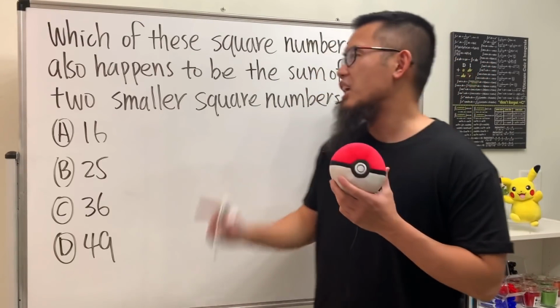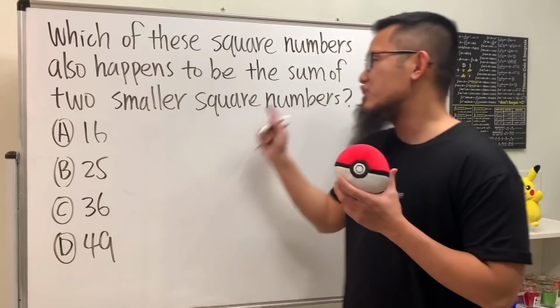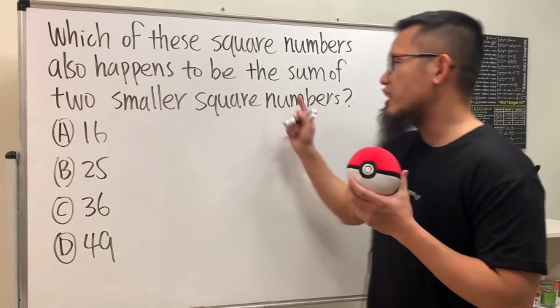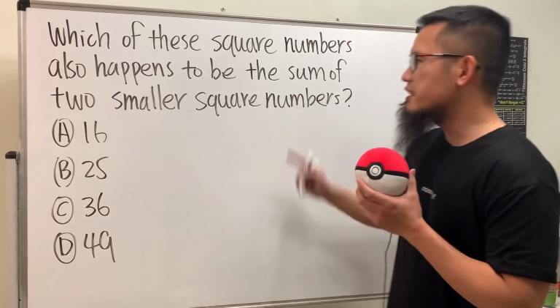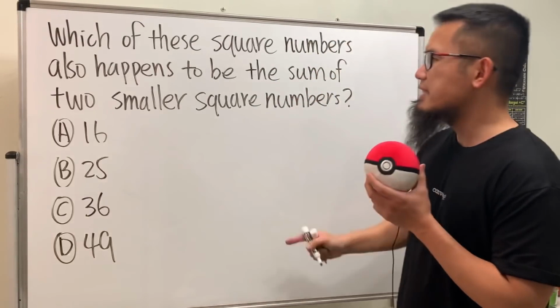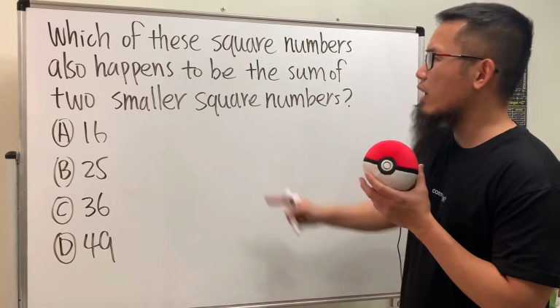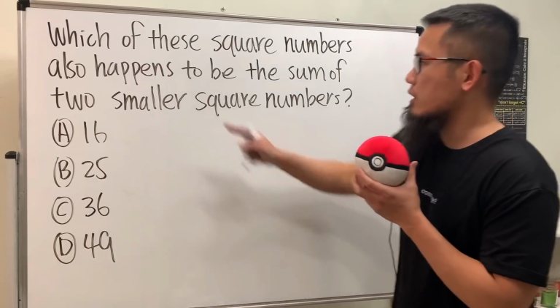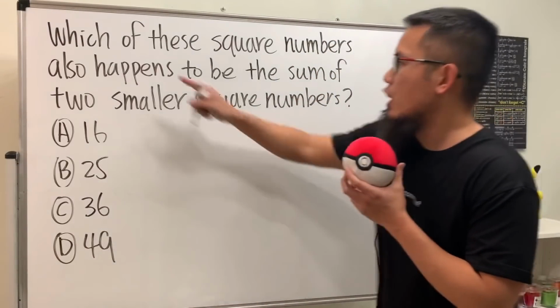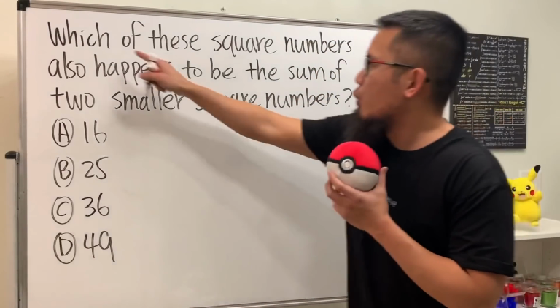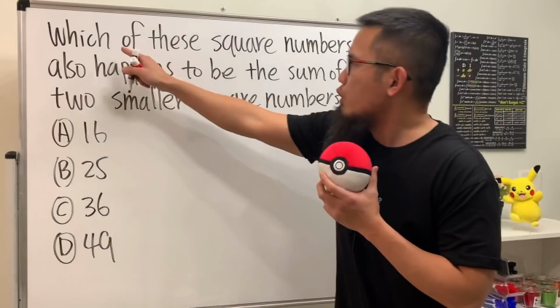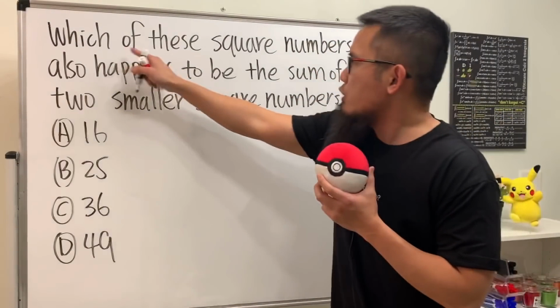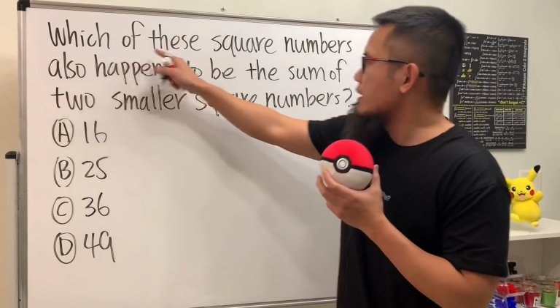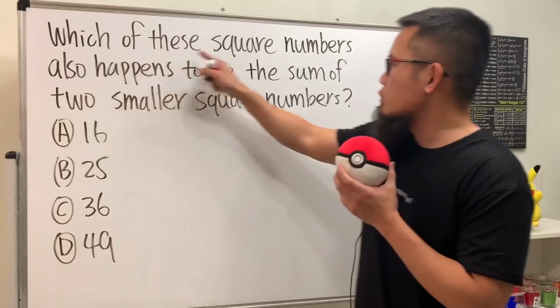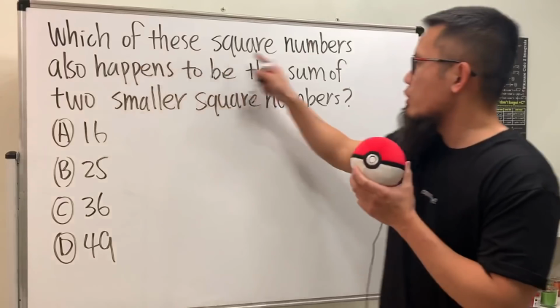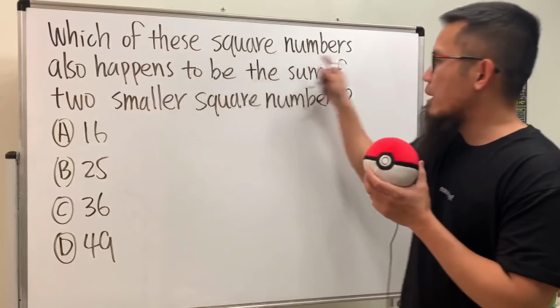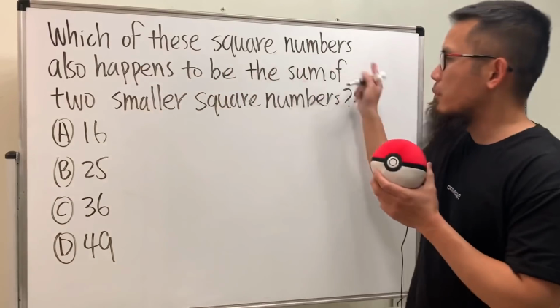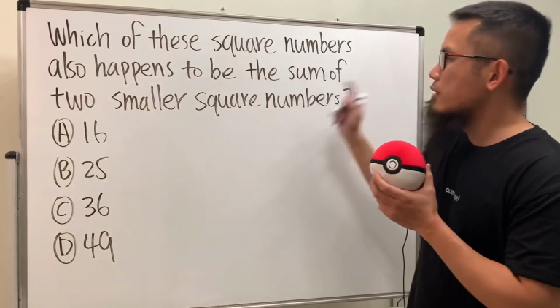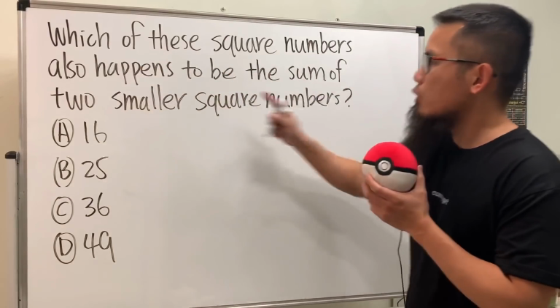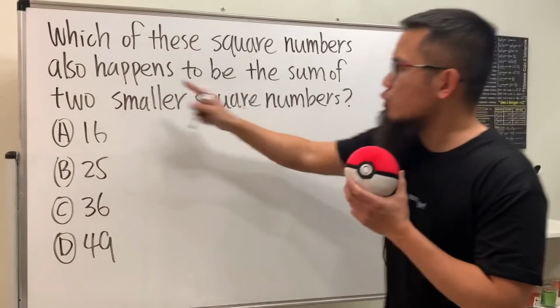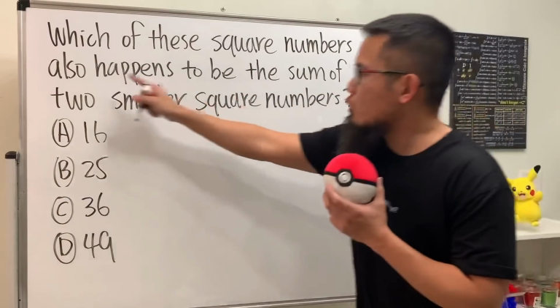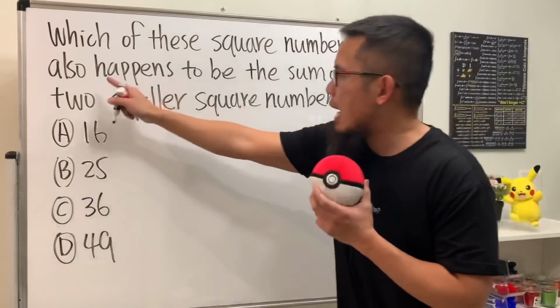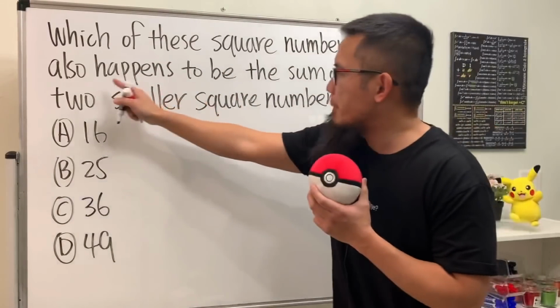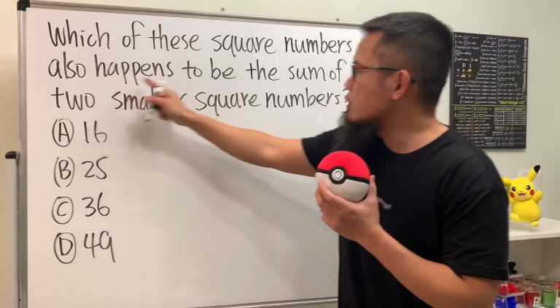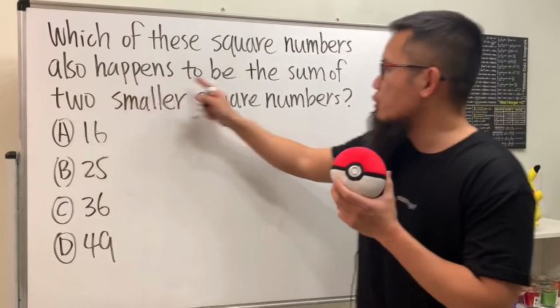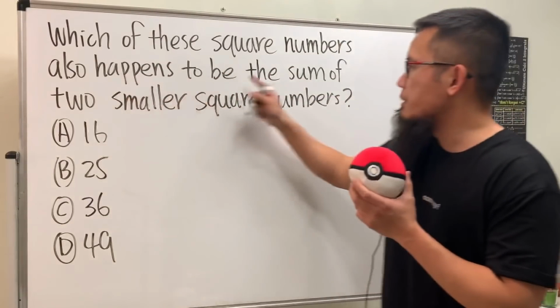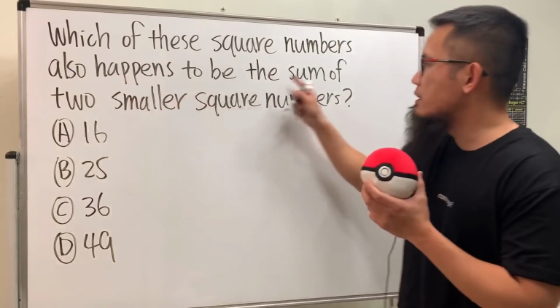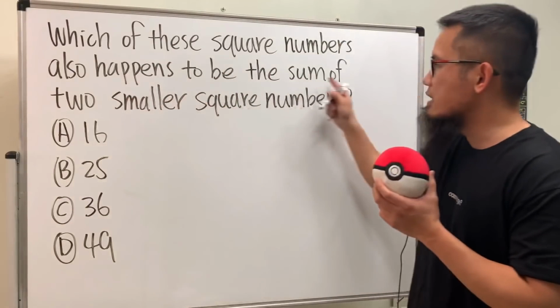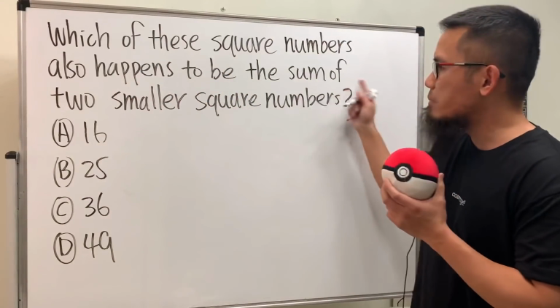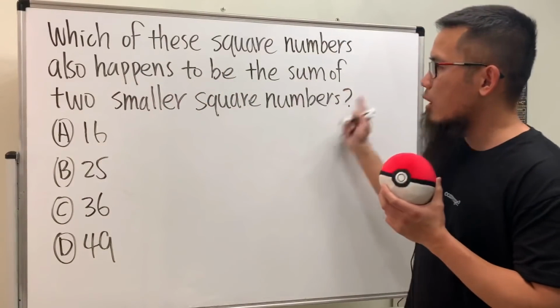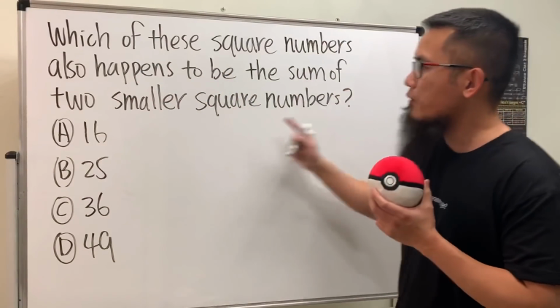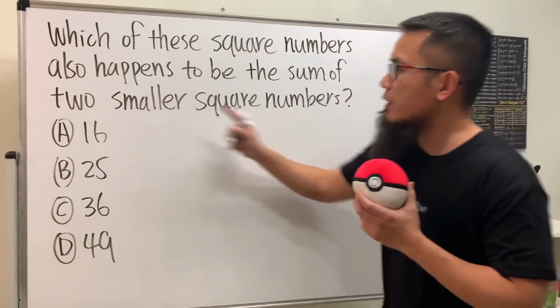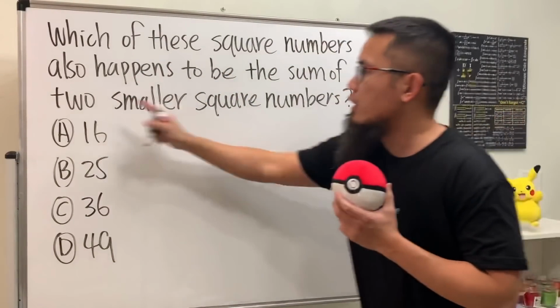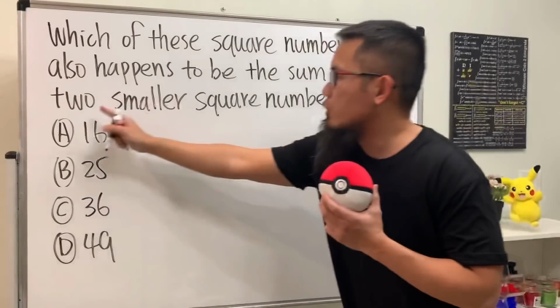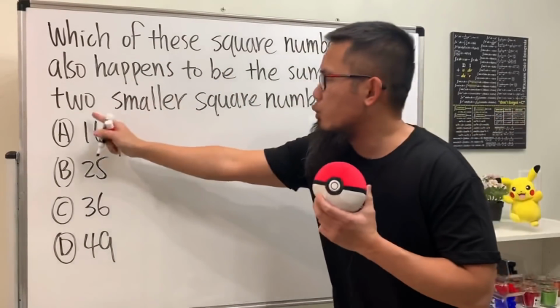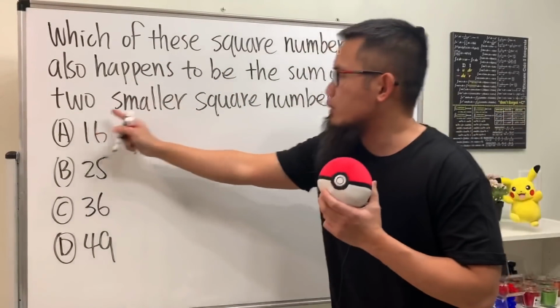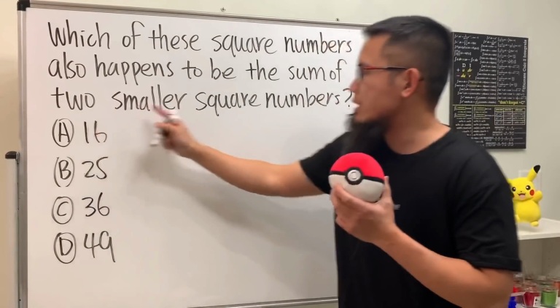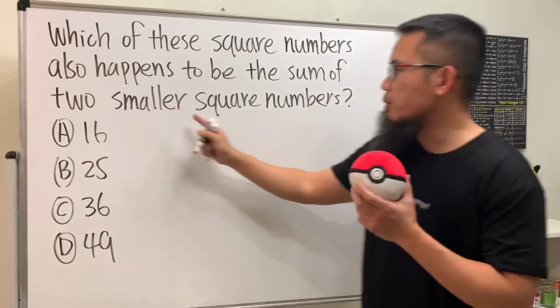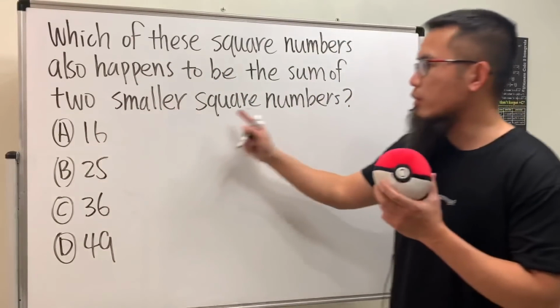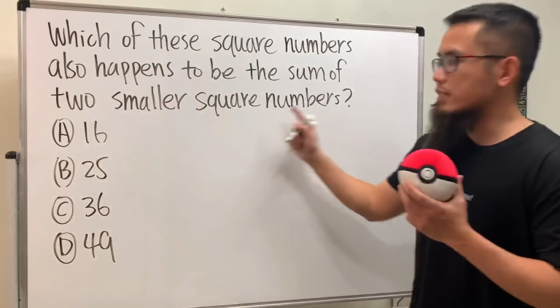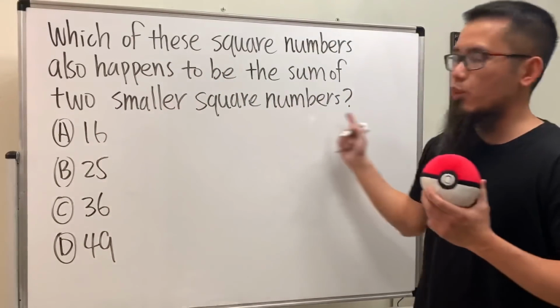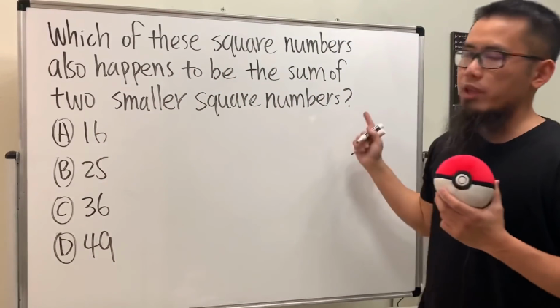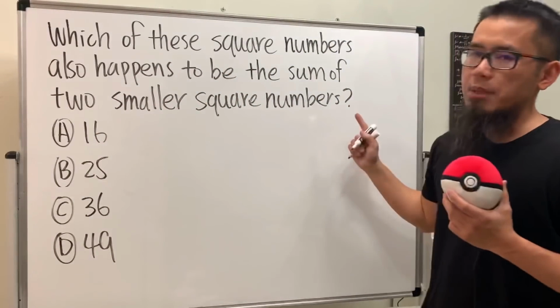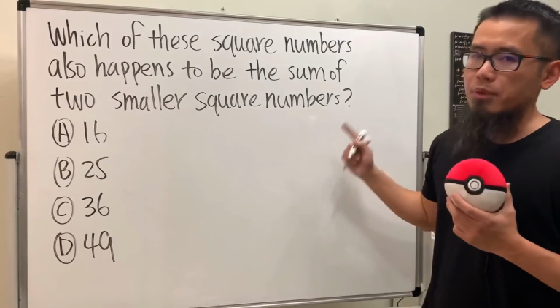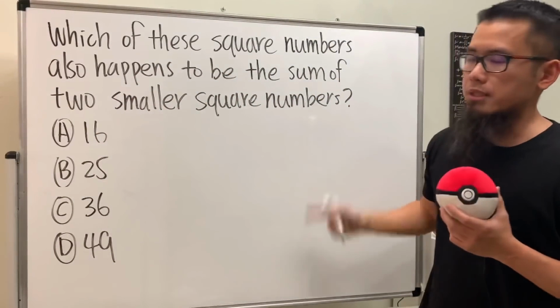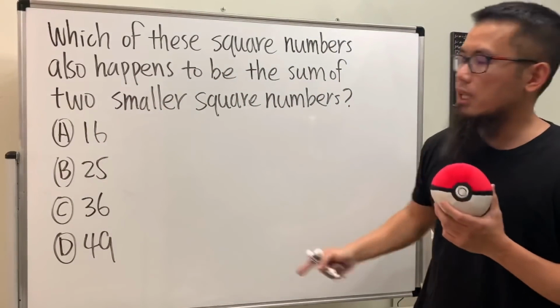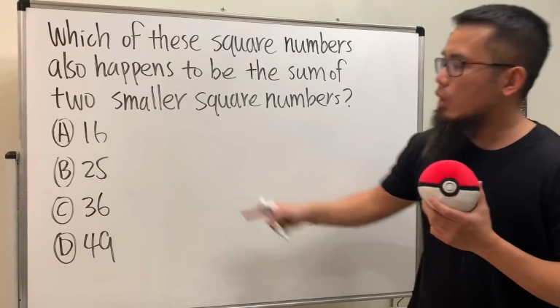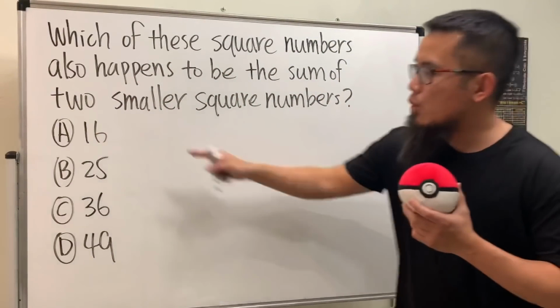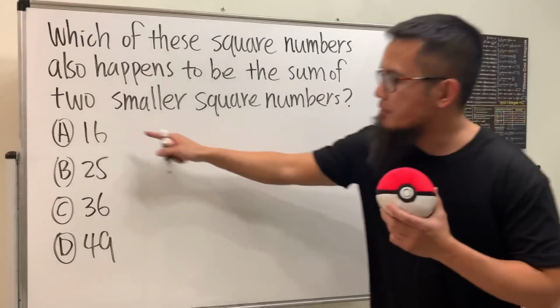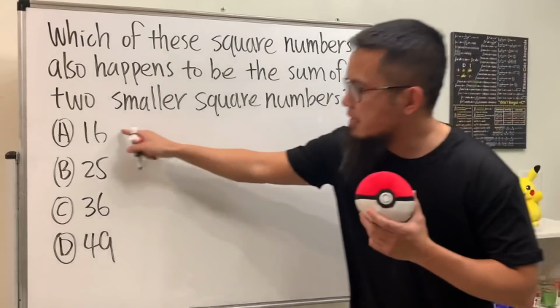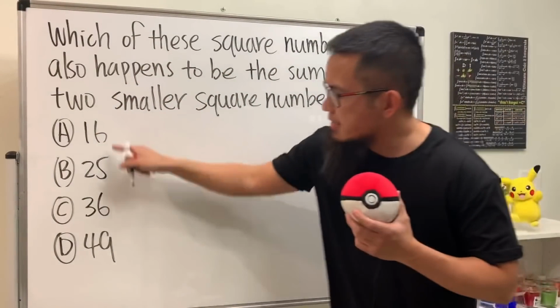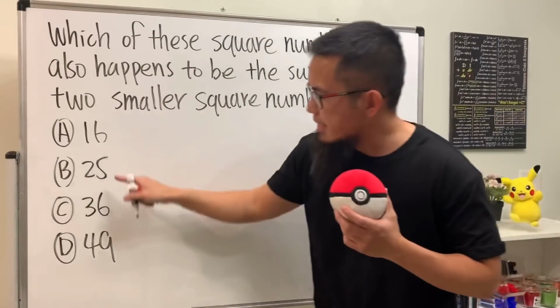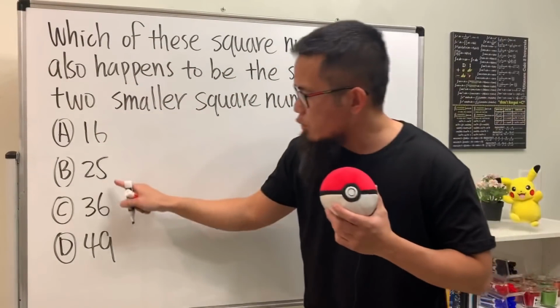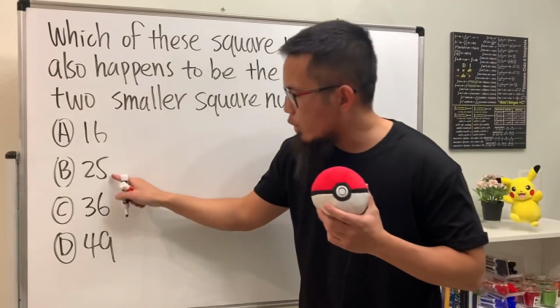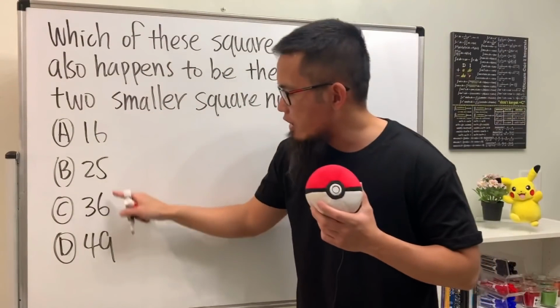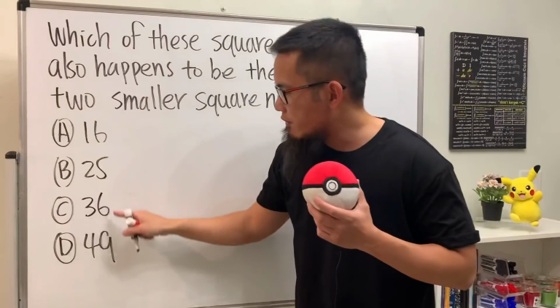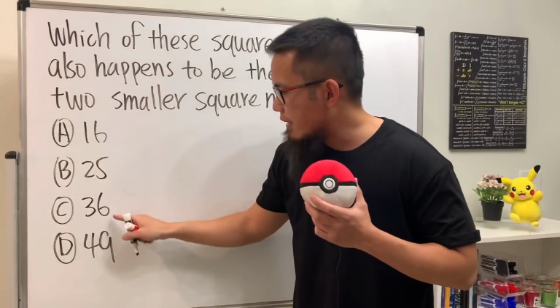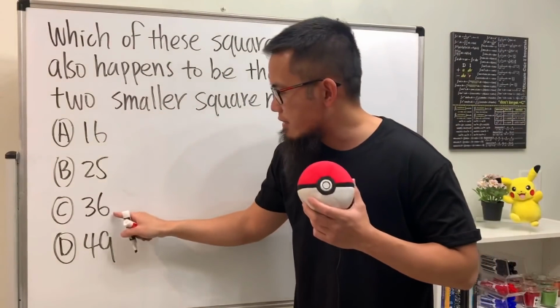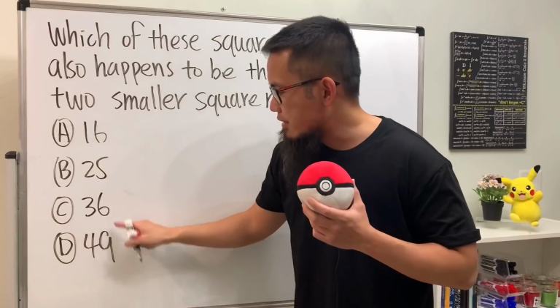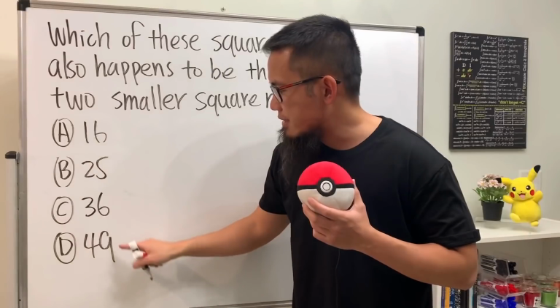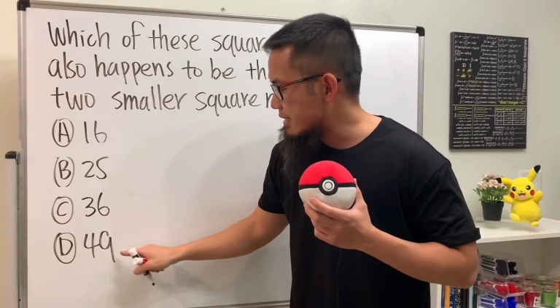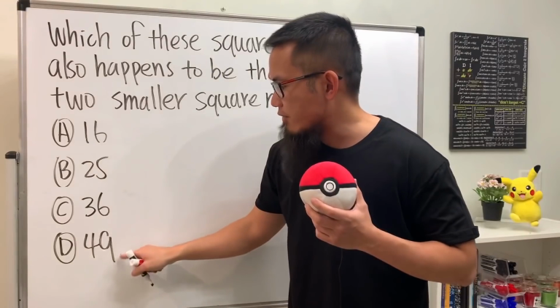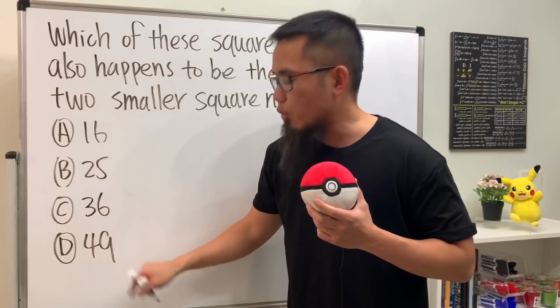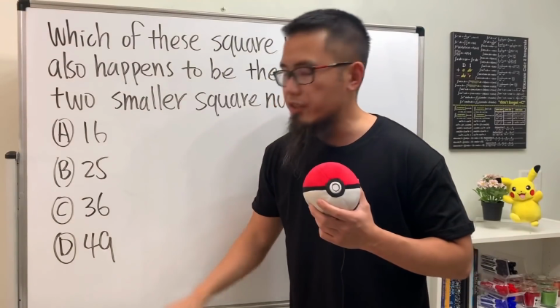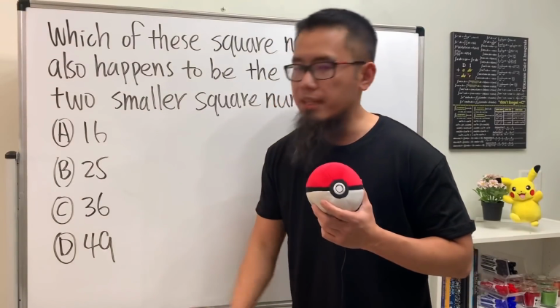Check this out: which of the square numbers also happens to be the sum of two smaller square numbers? We have 16, 25, 36, and 49.